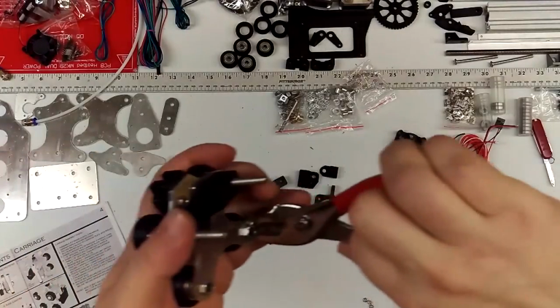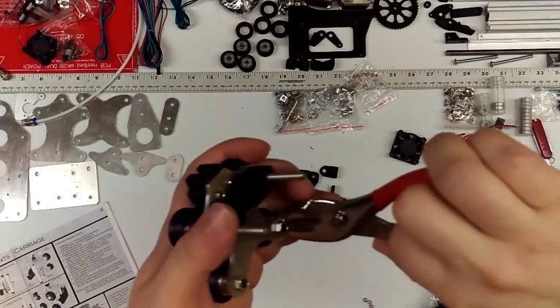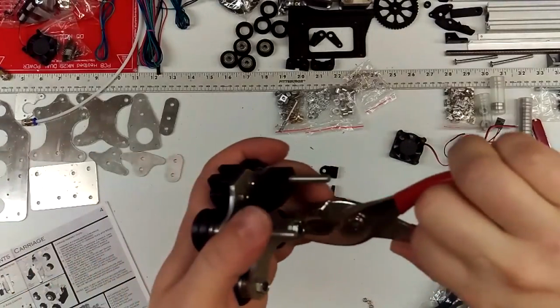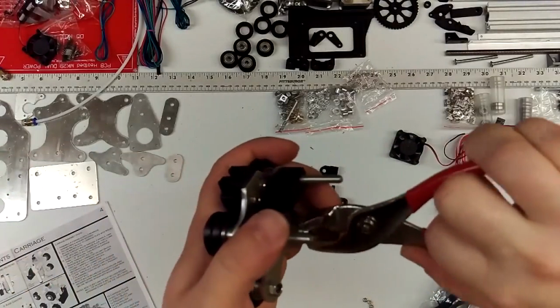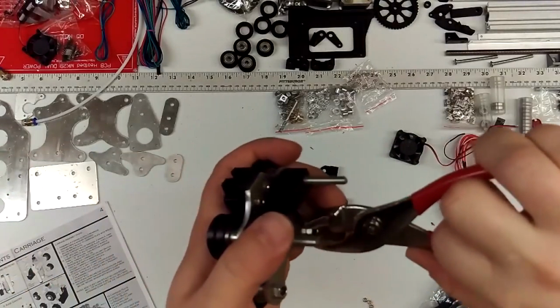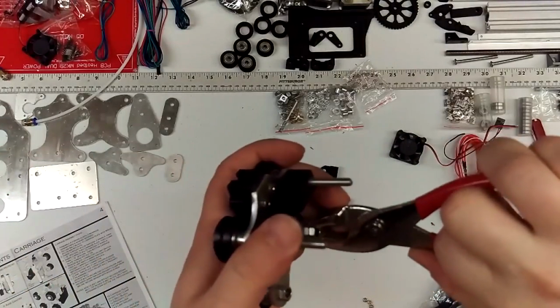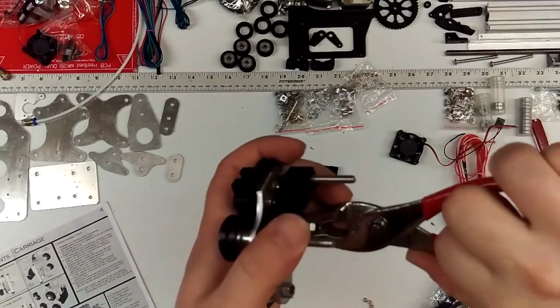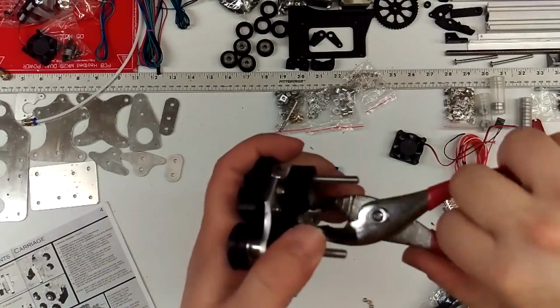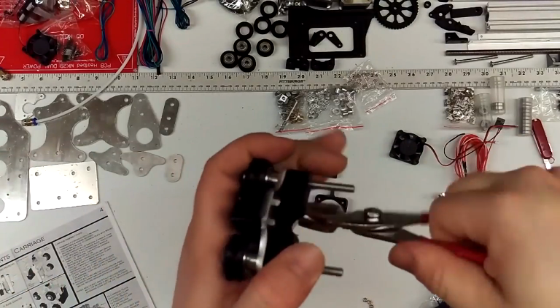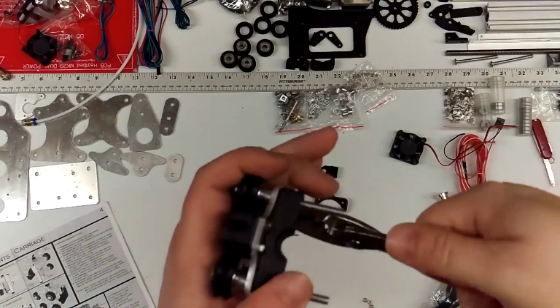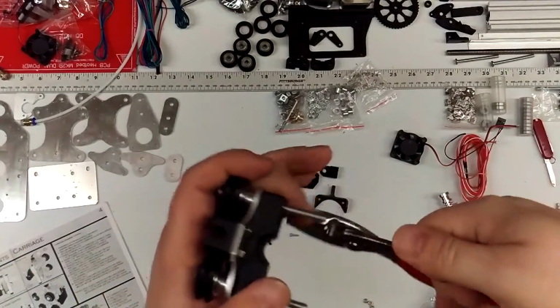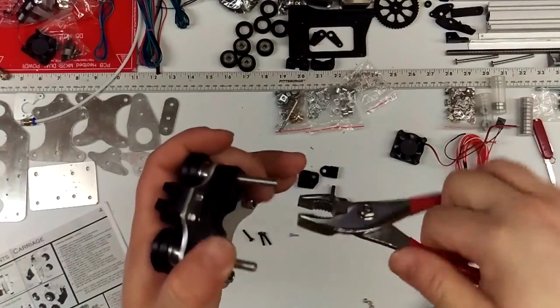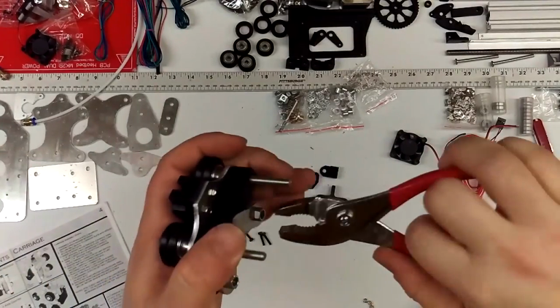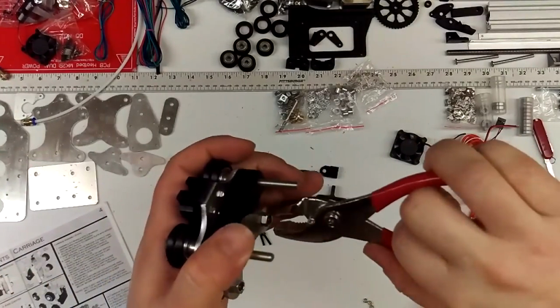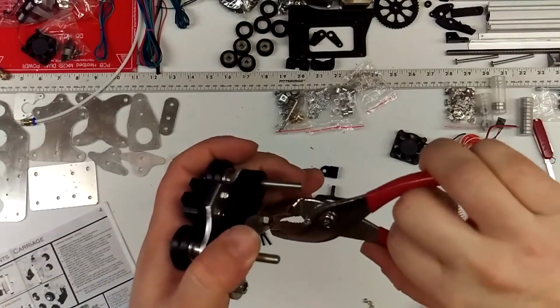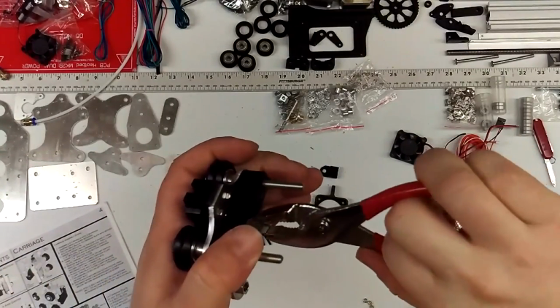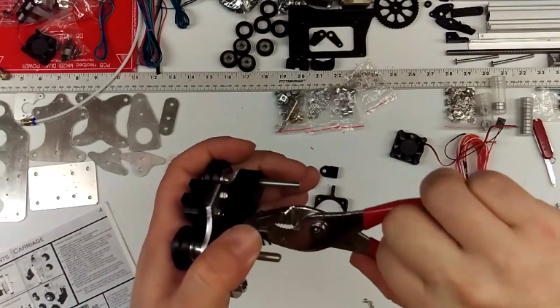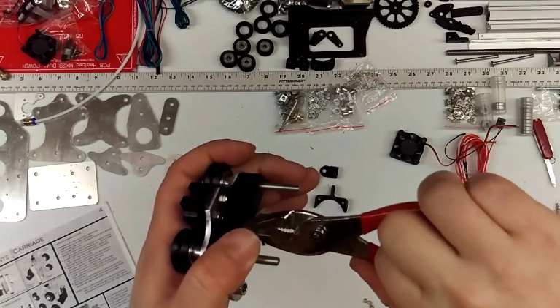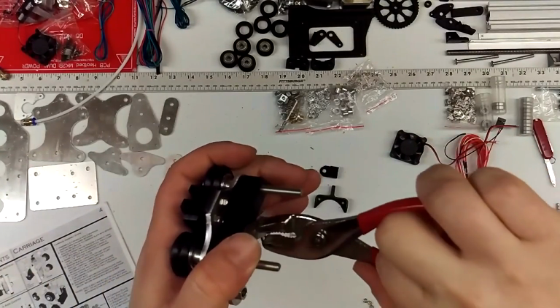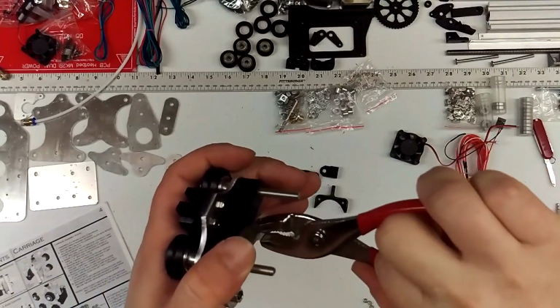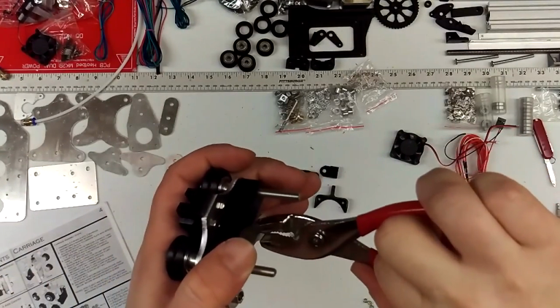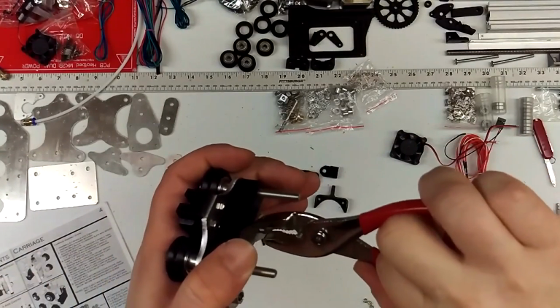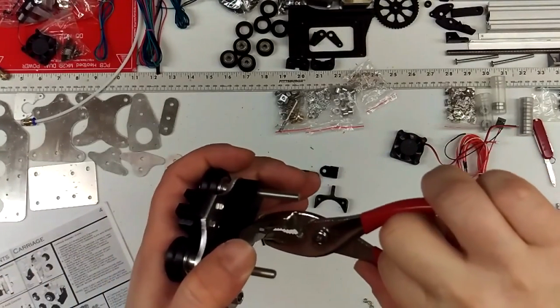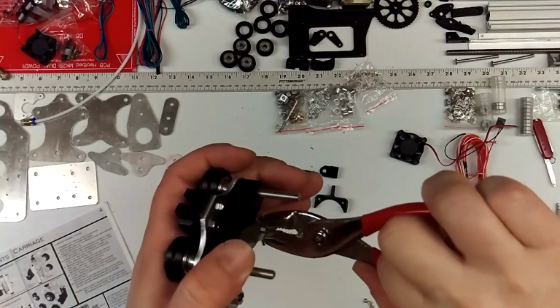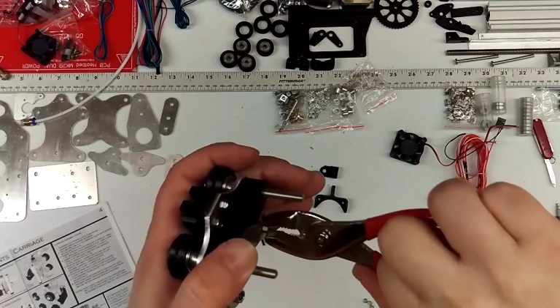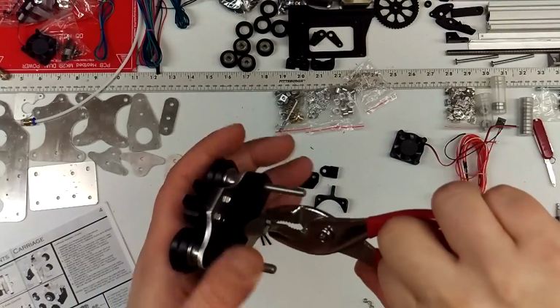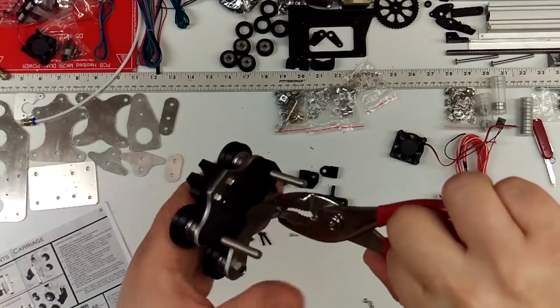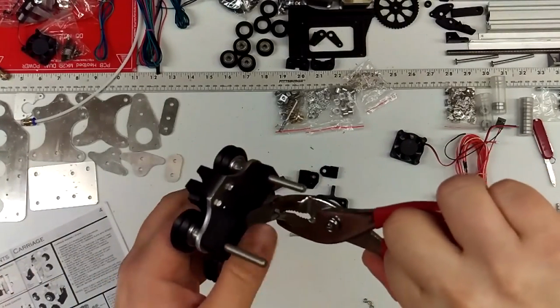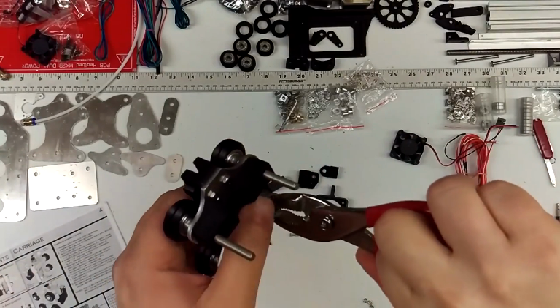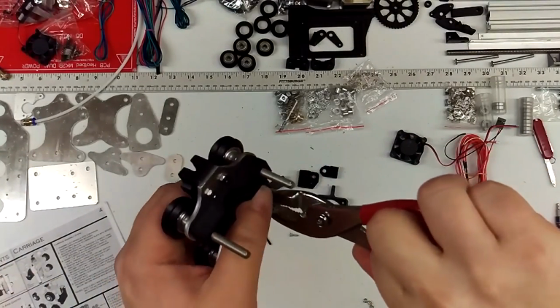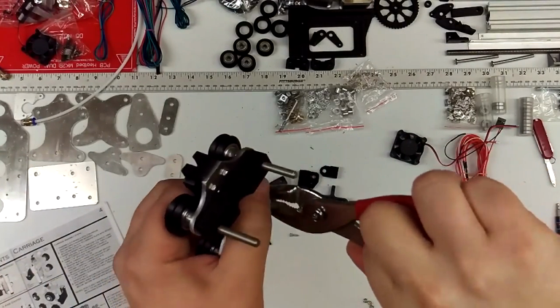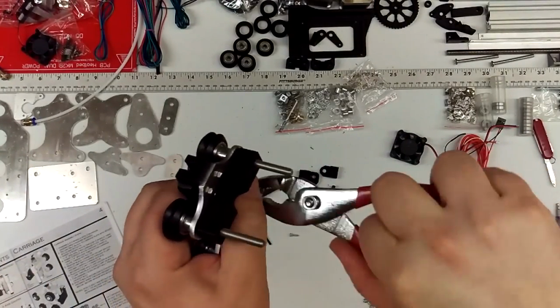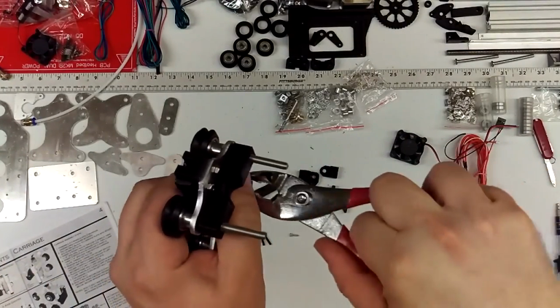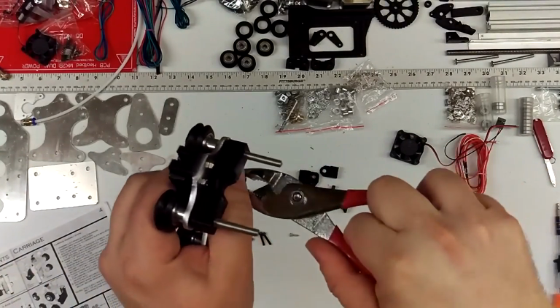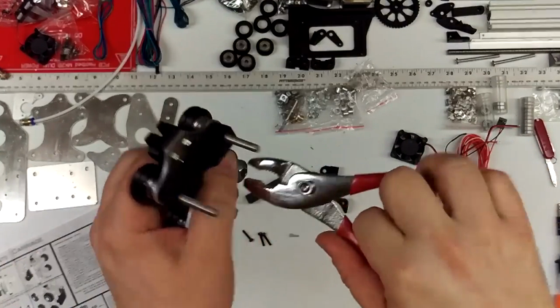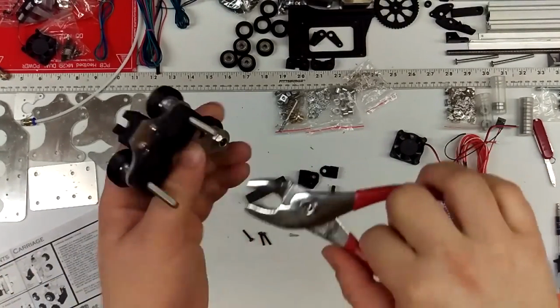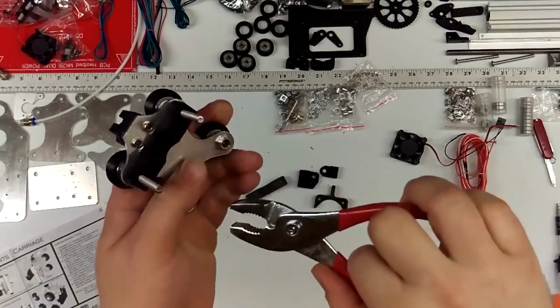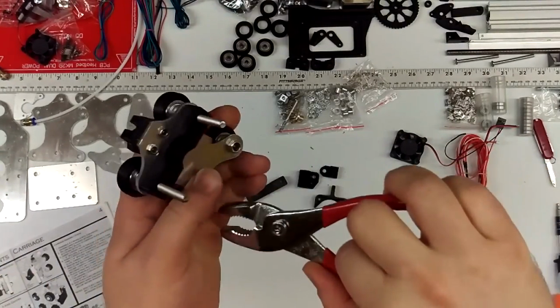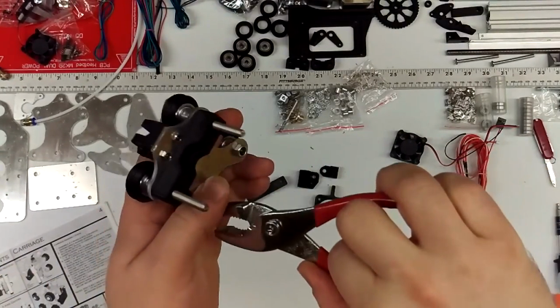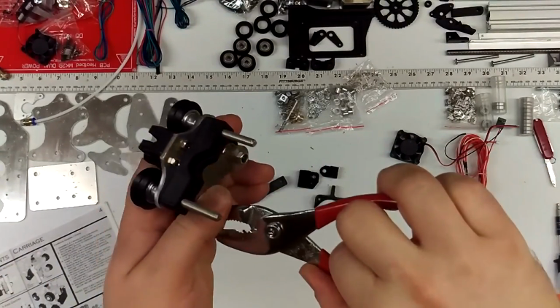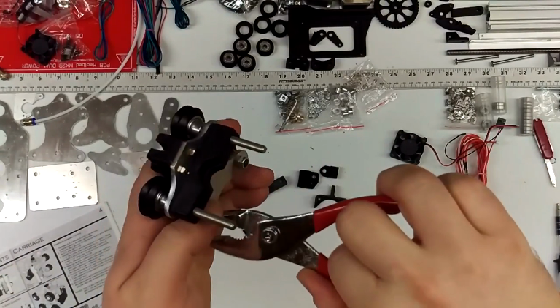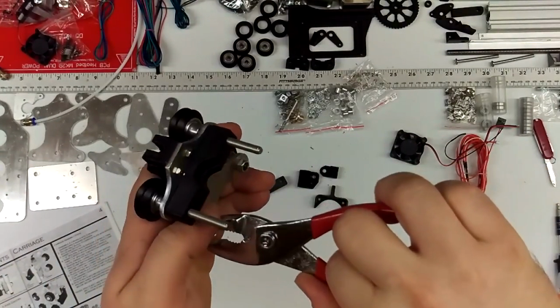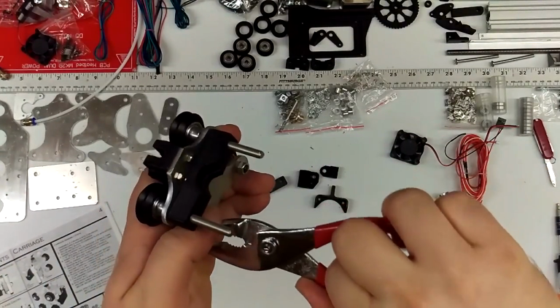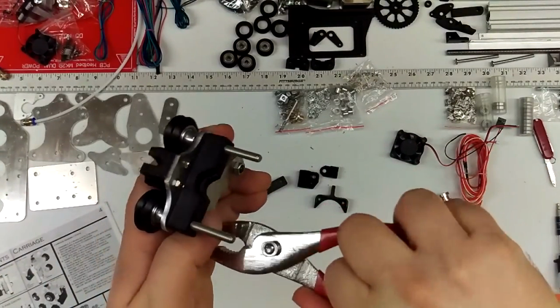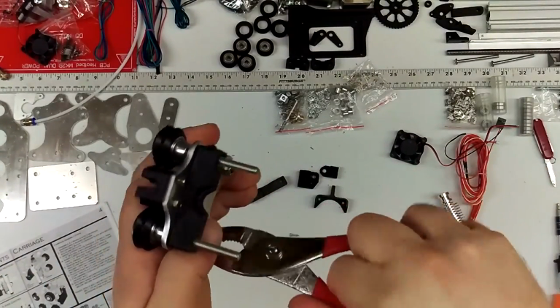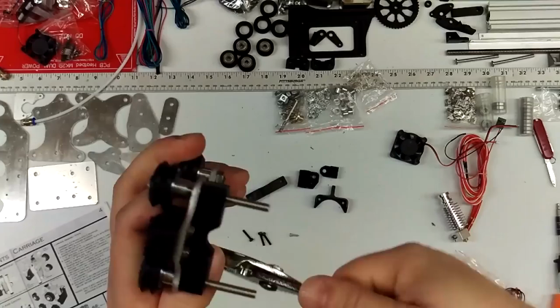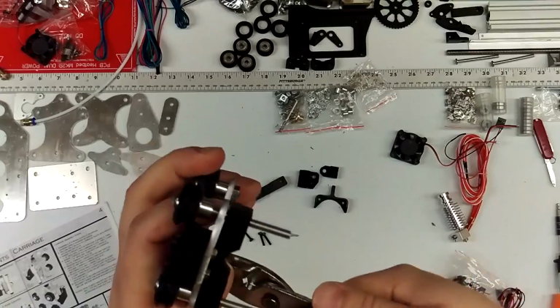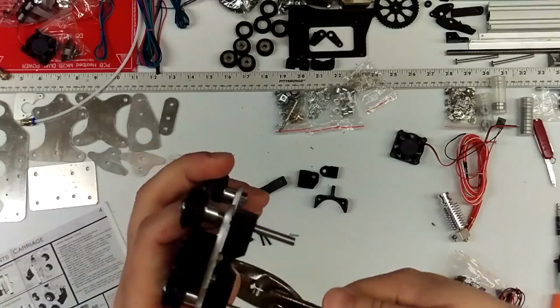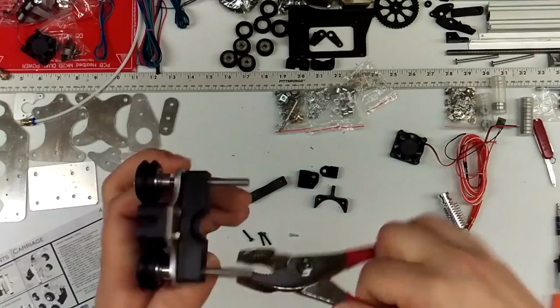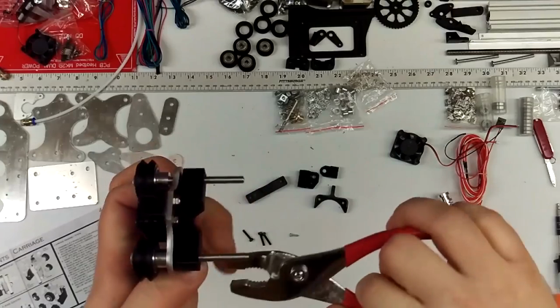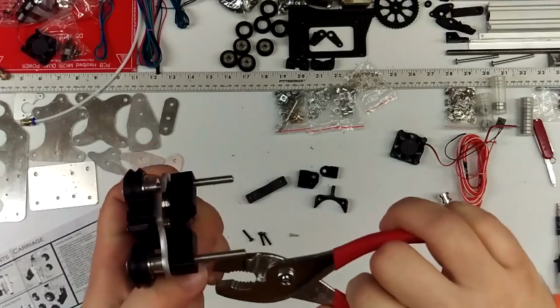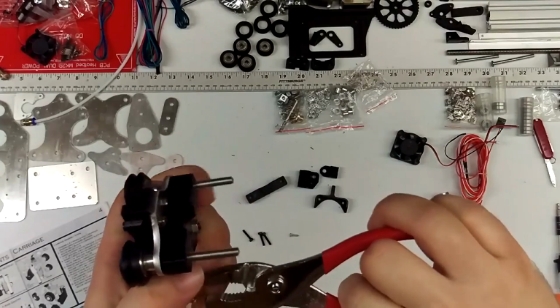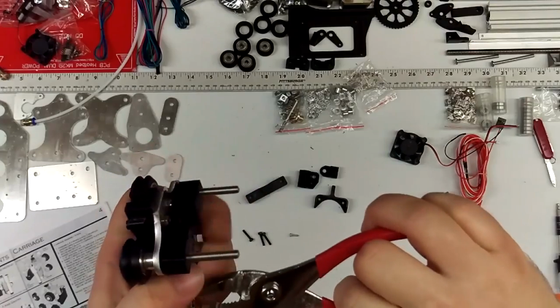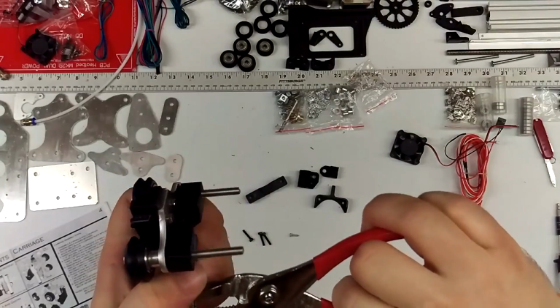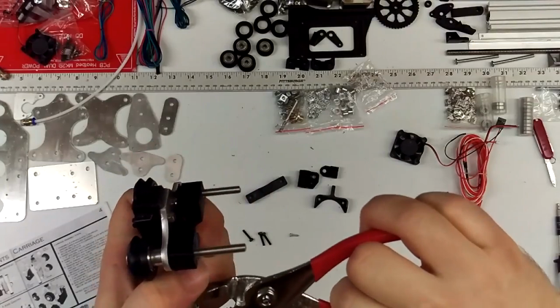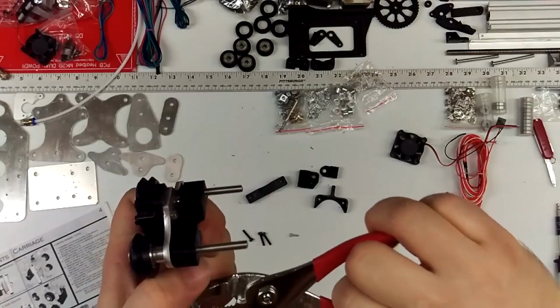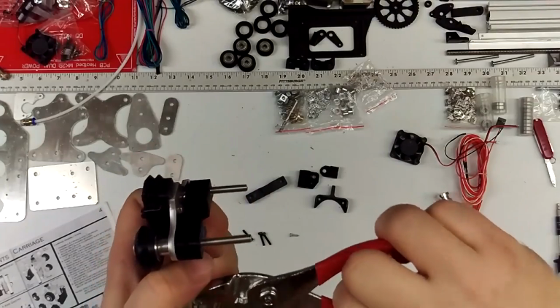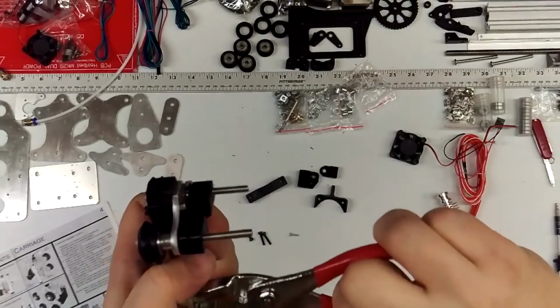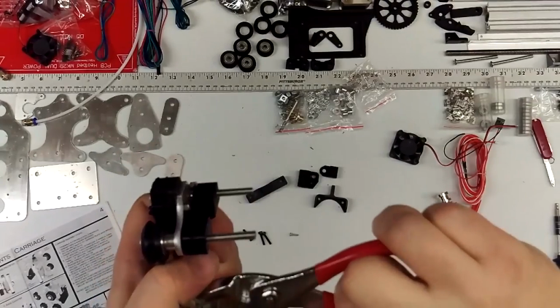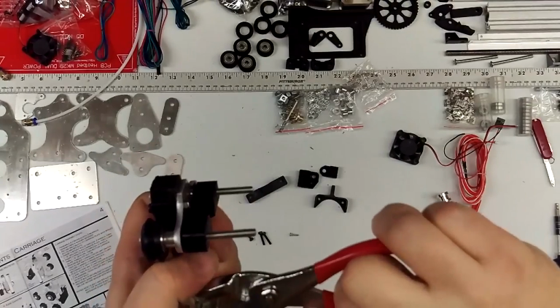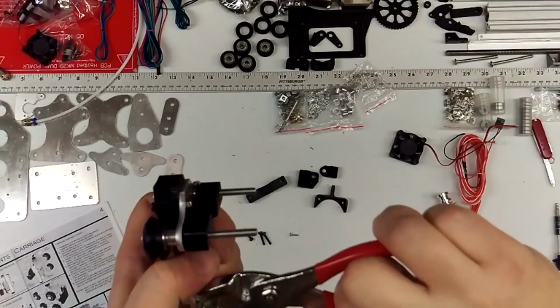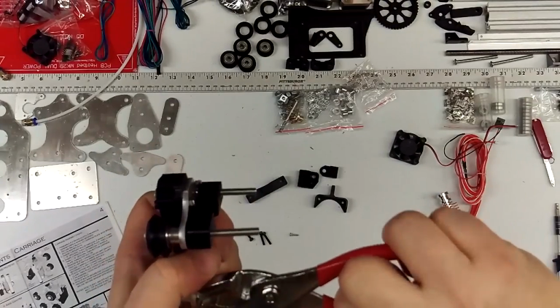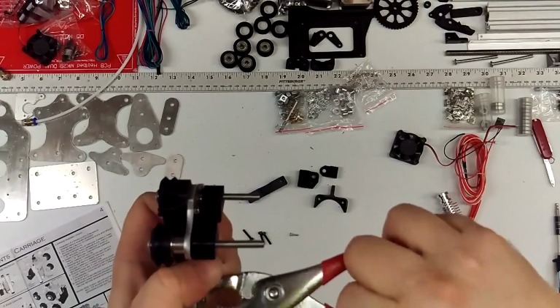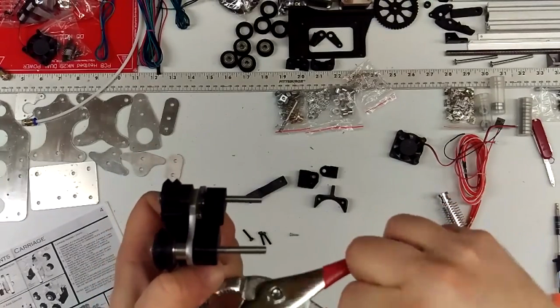Just snug them up a little bit. You don't have to be super tight or anything, just so that they don't fall out.